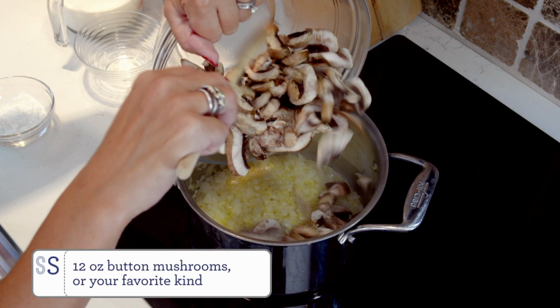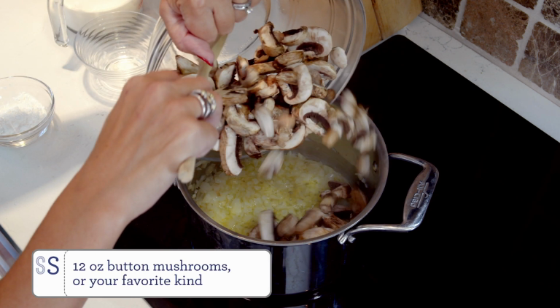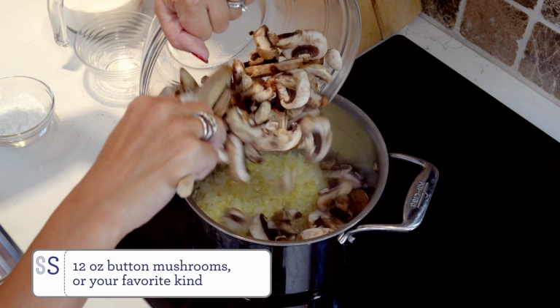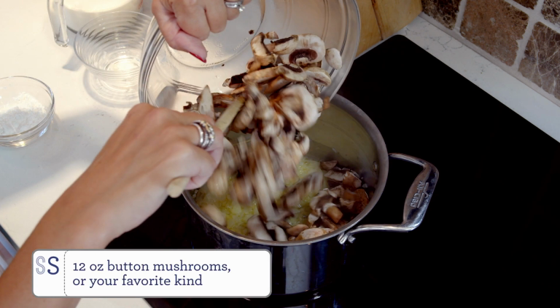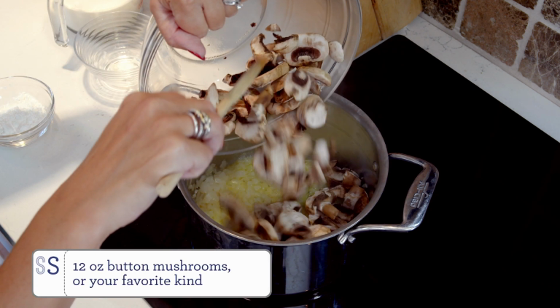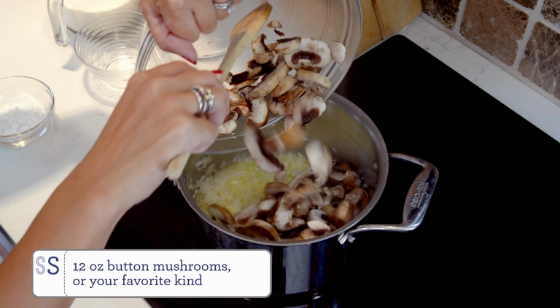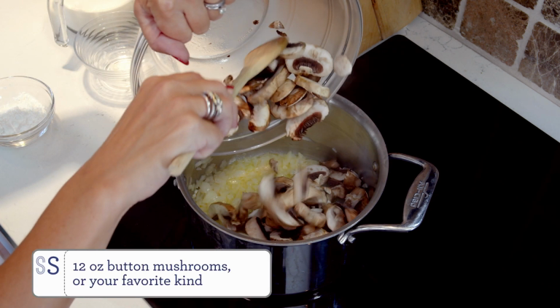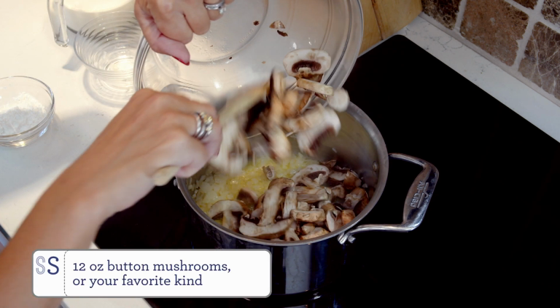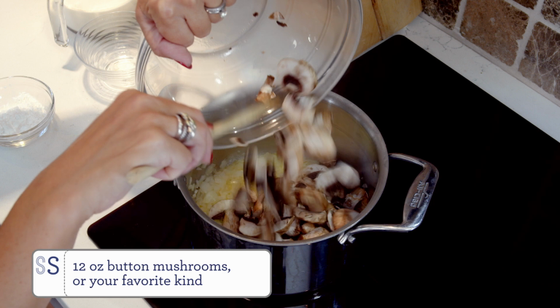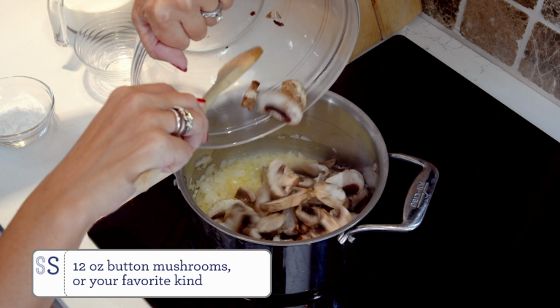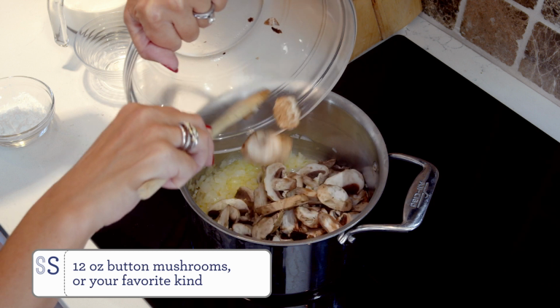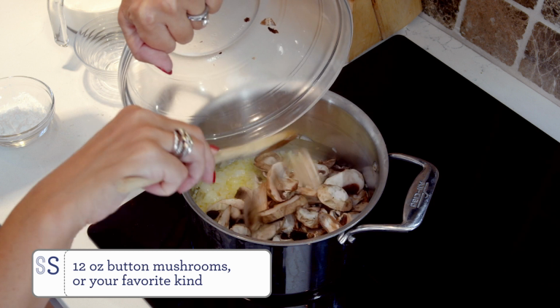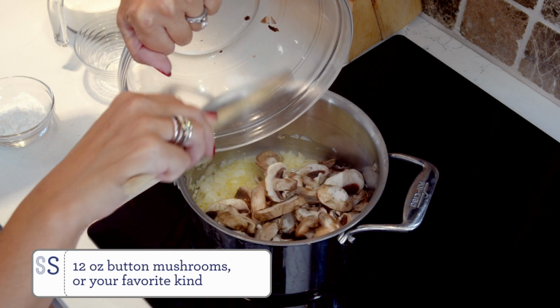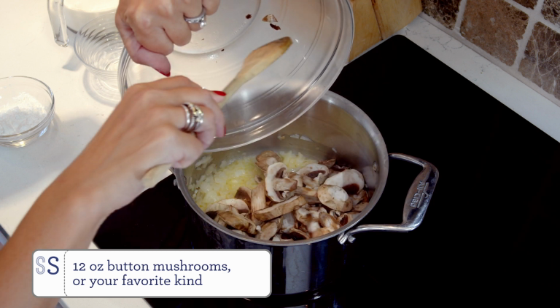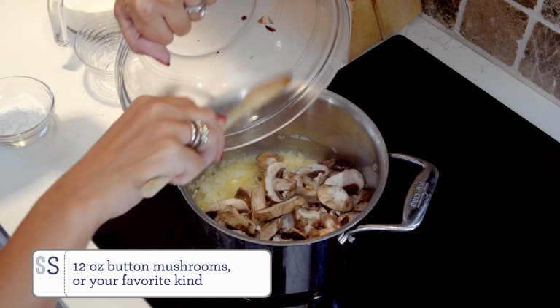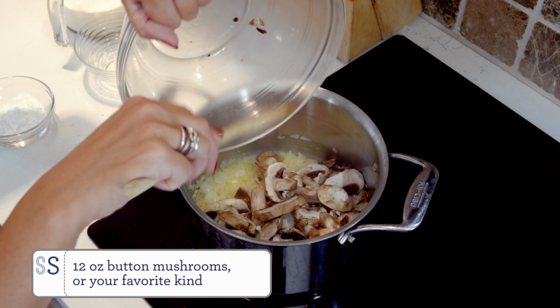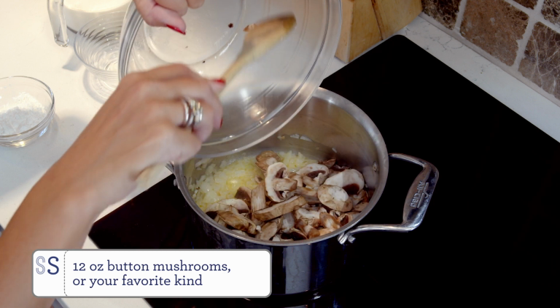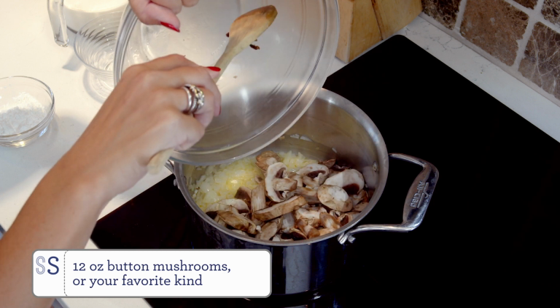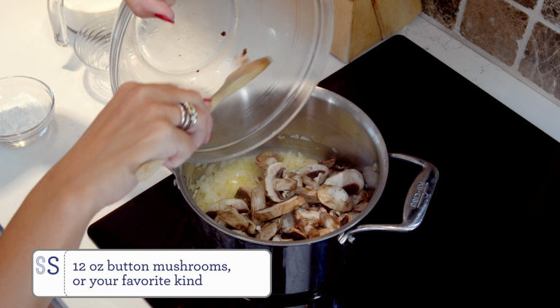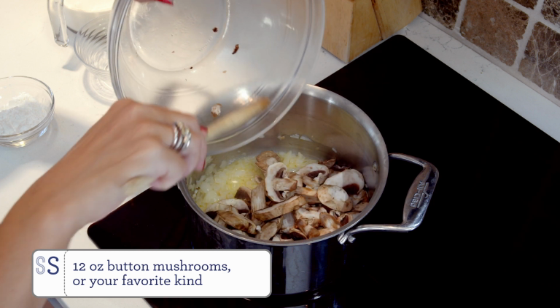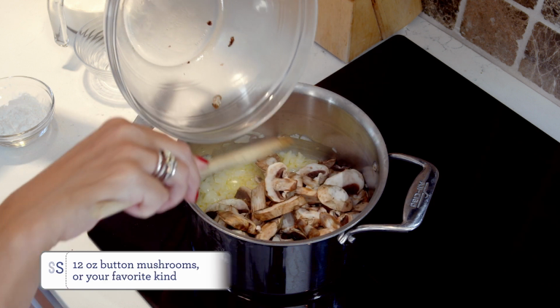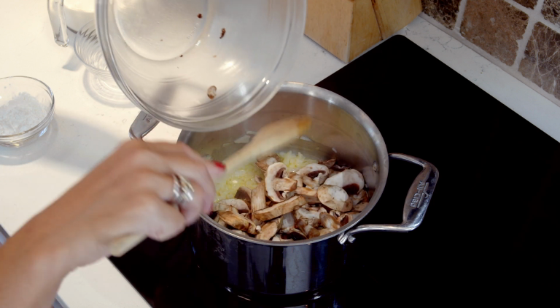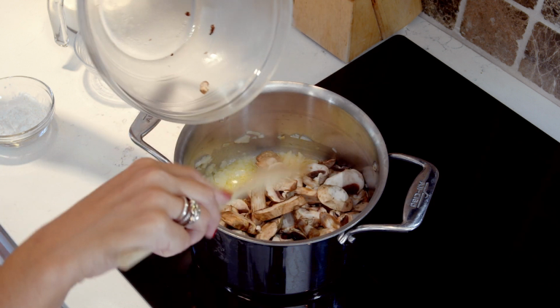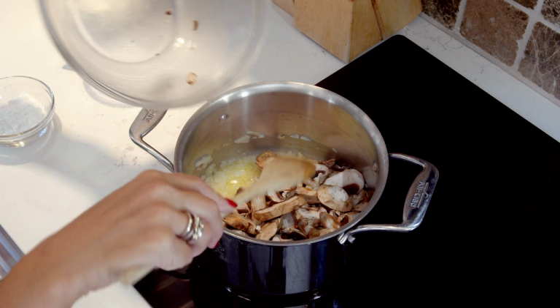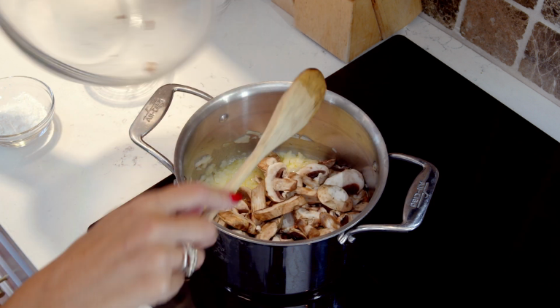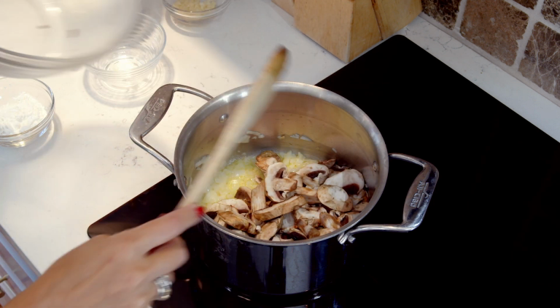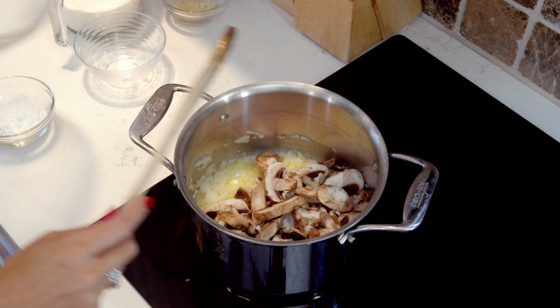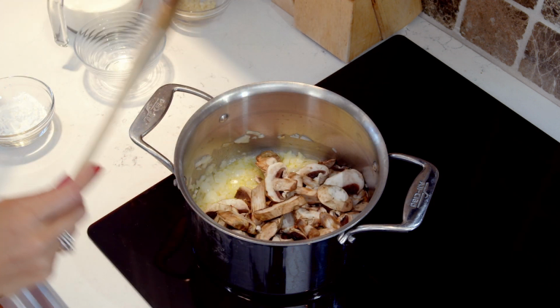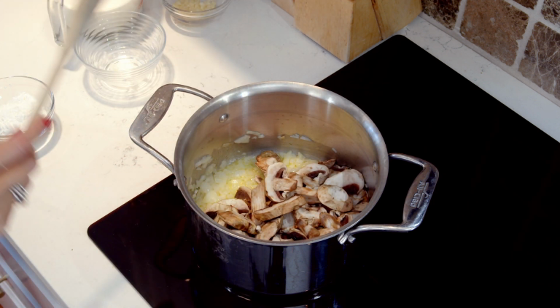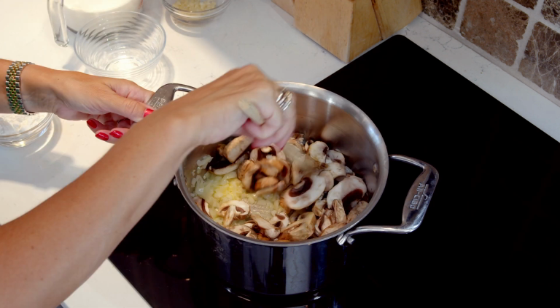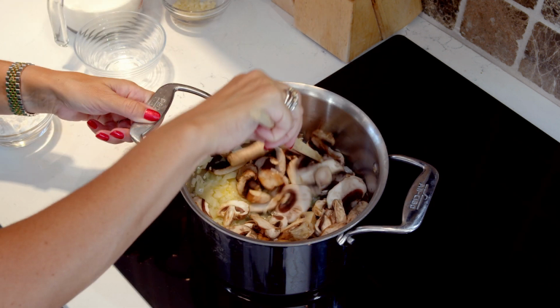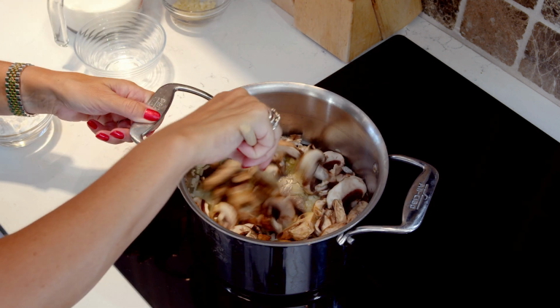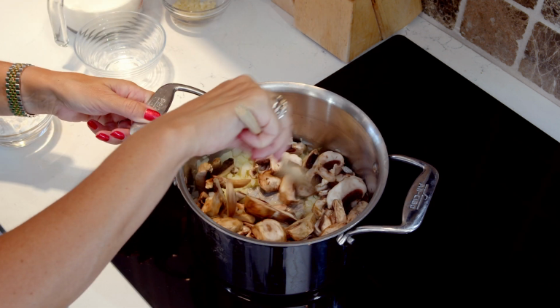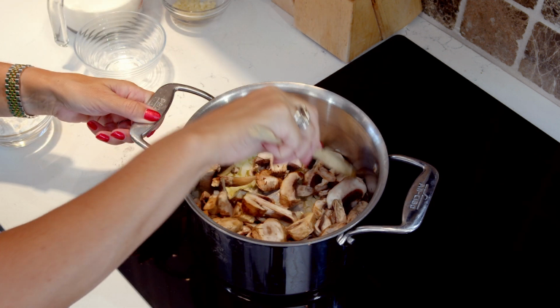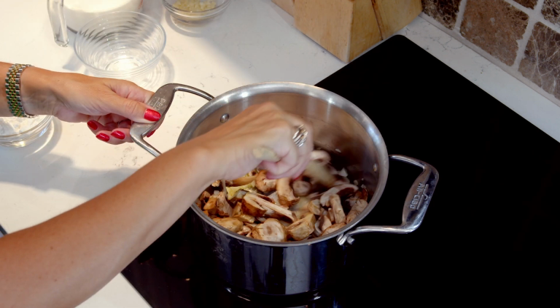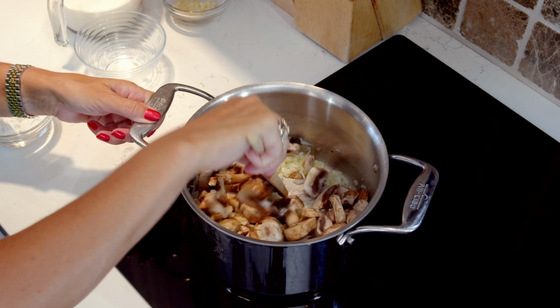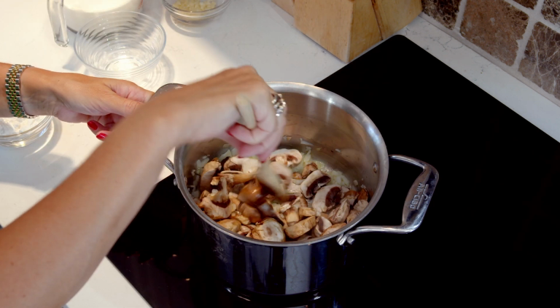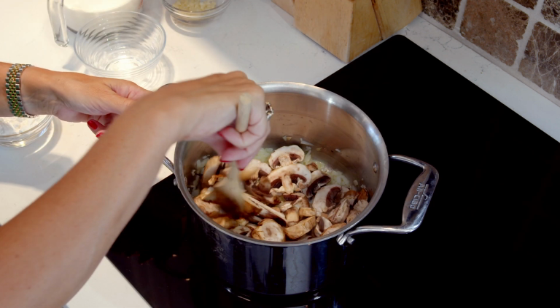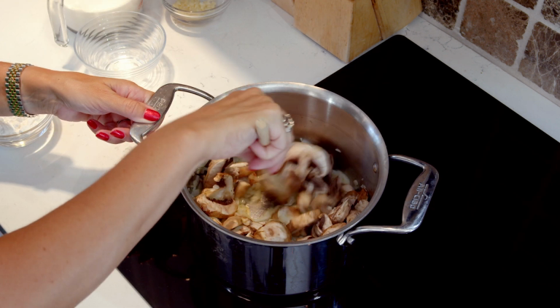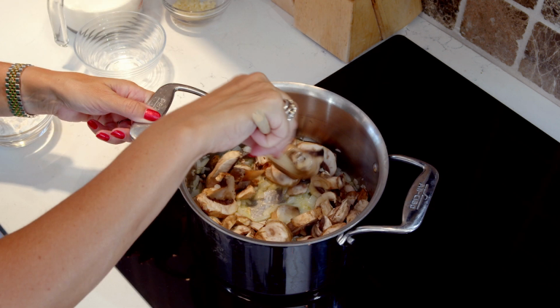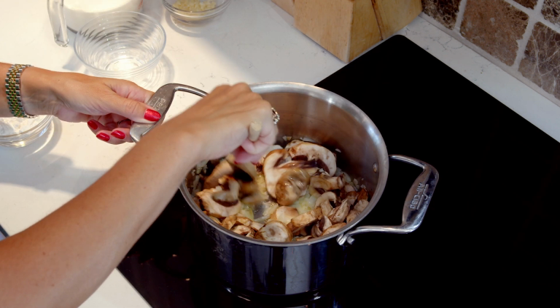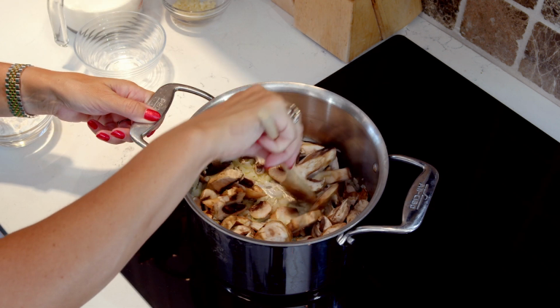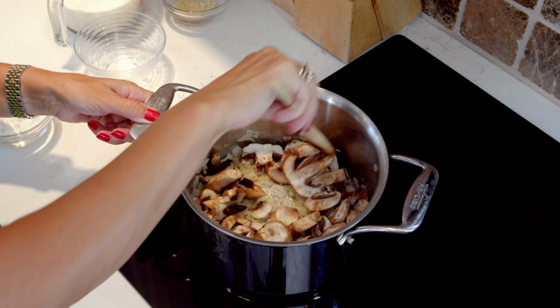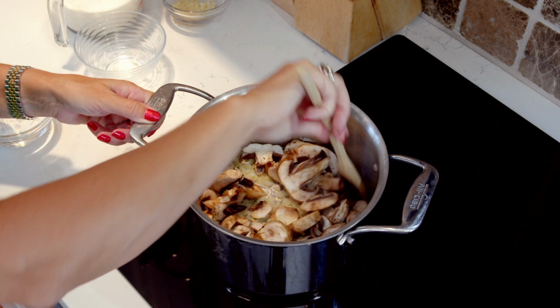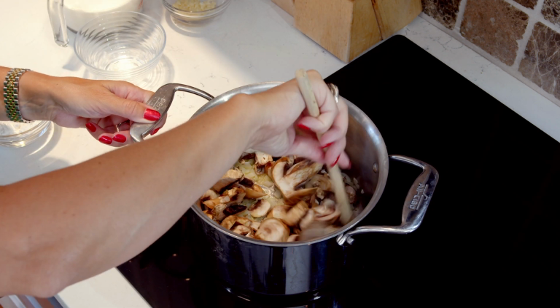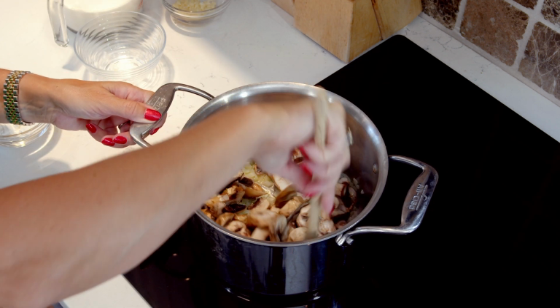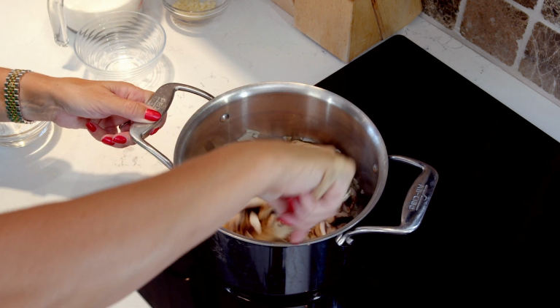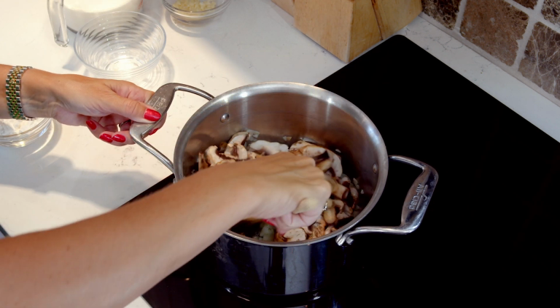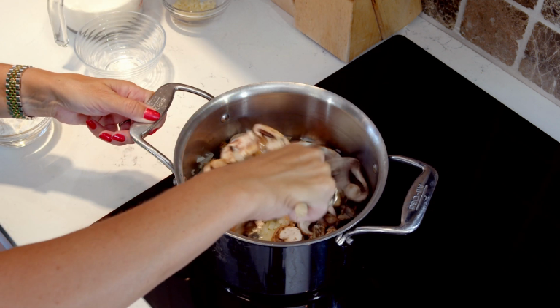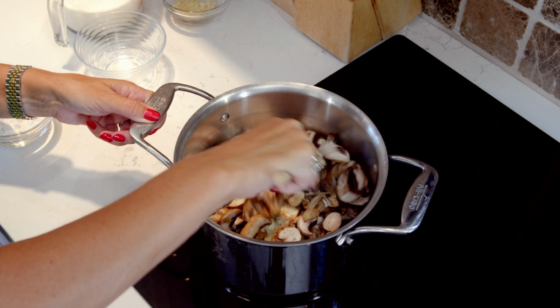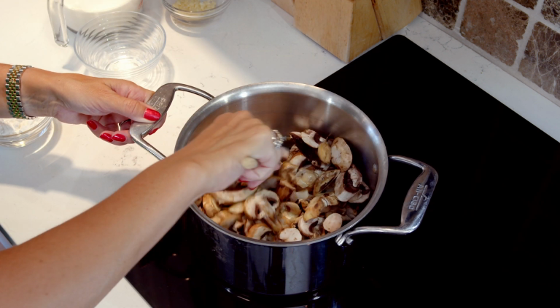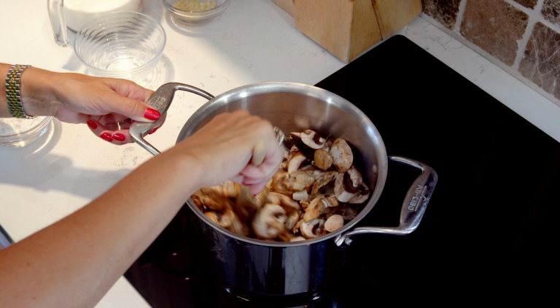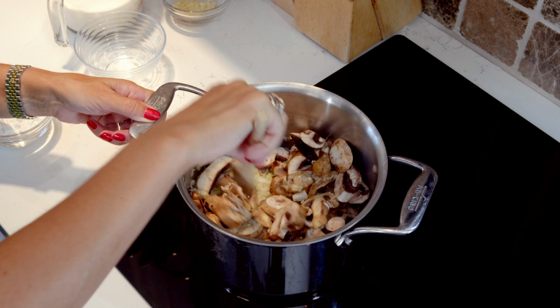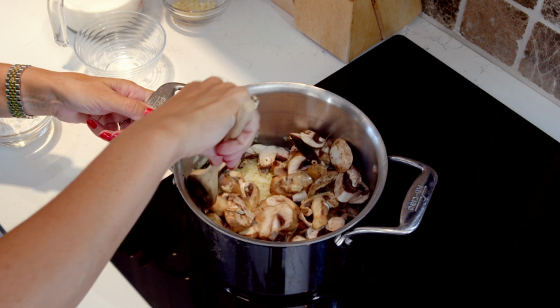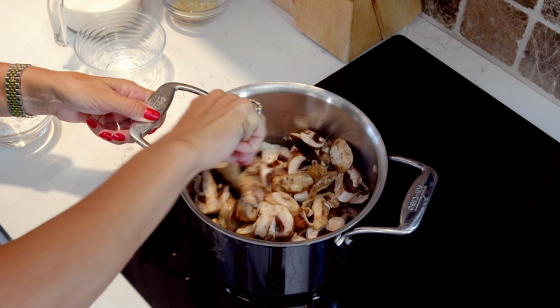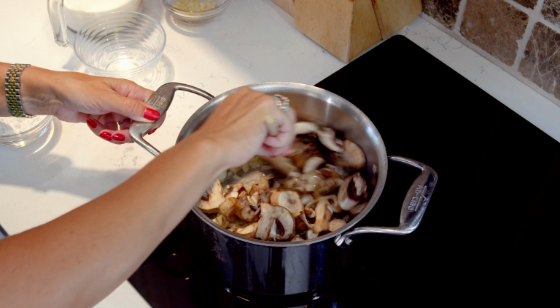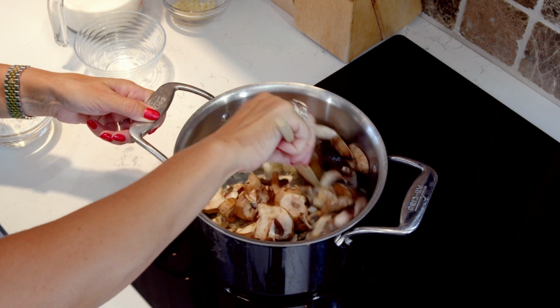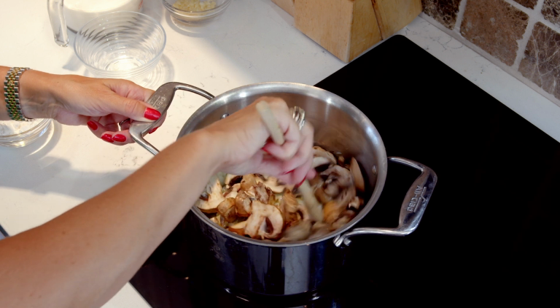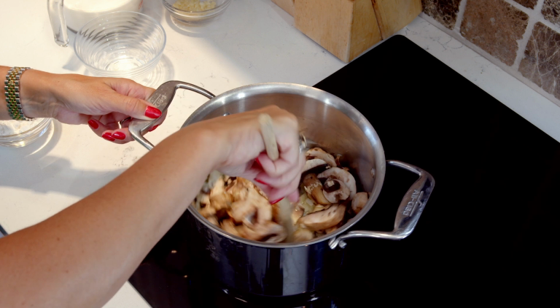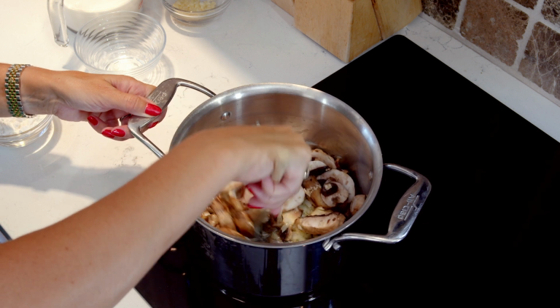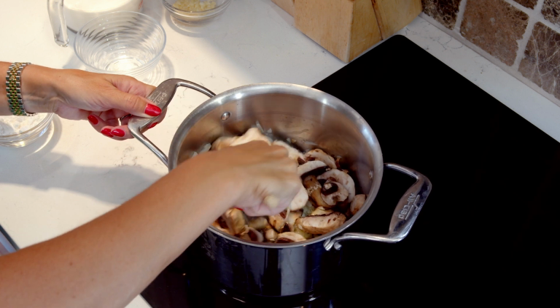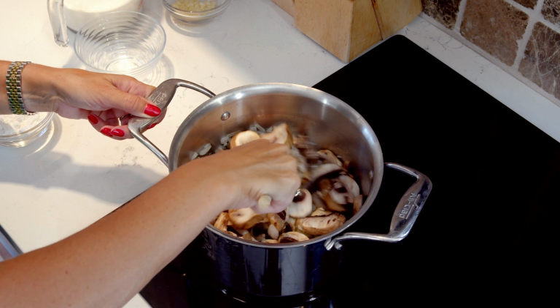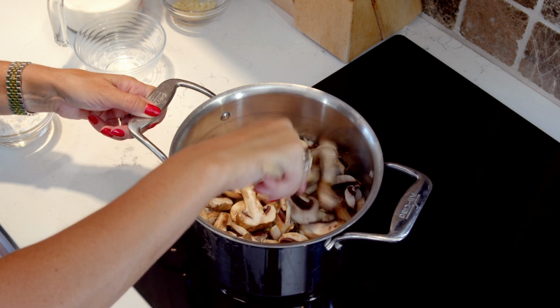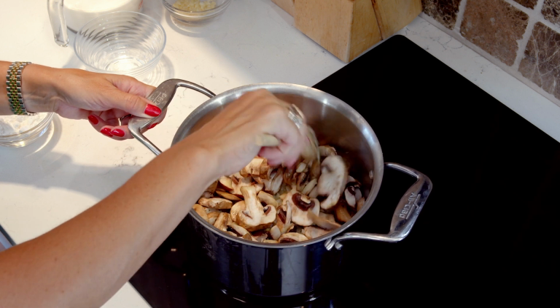Next stir in the mushrooms and cook them until they're golden and softened. That's going to be an additional four to five minutes.